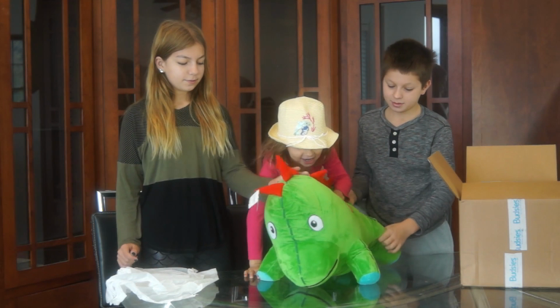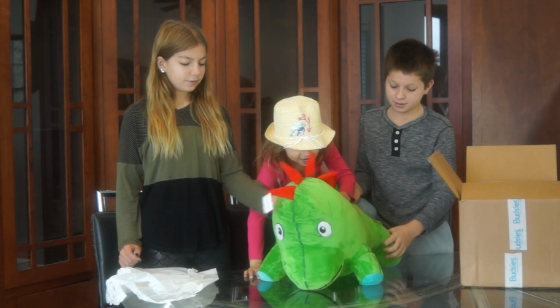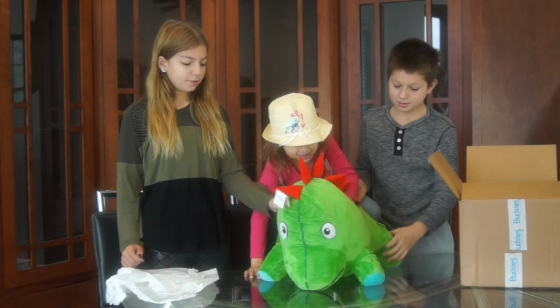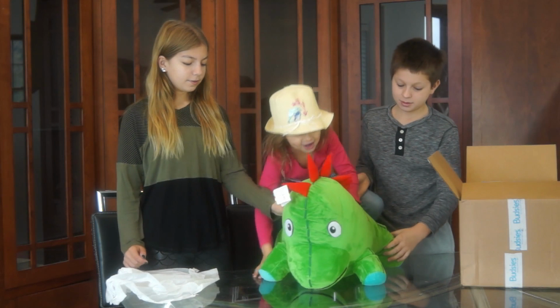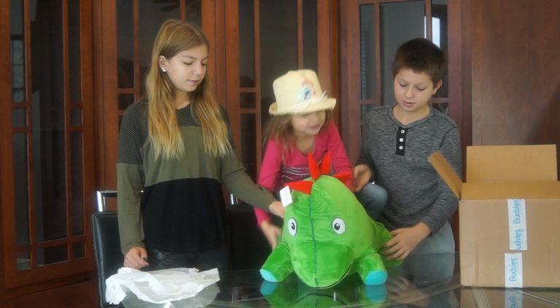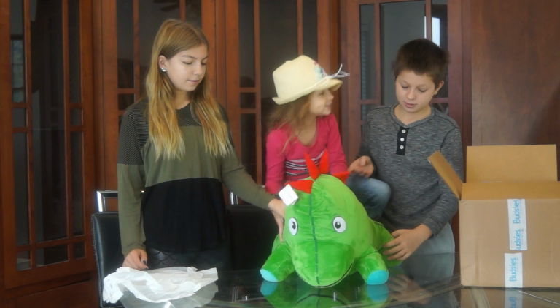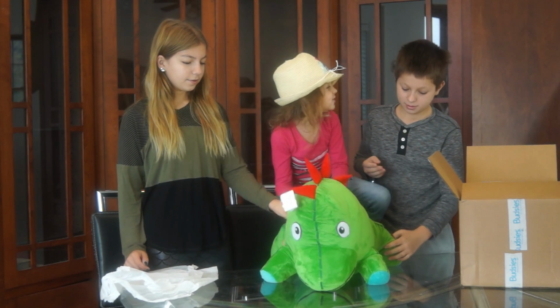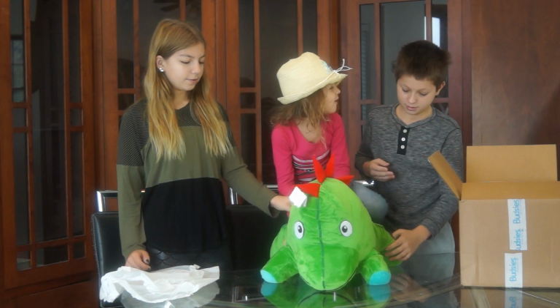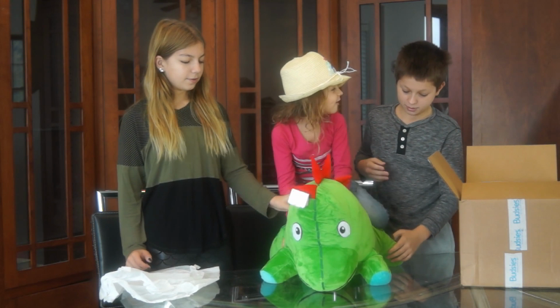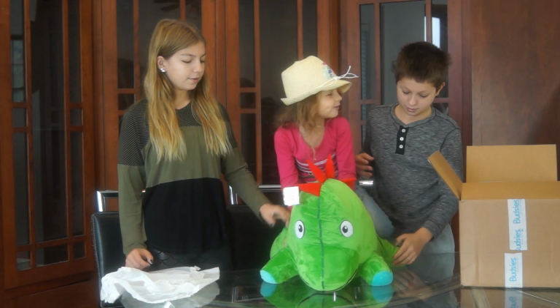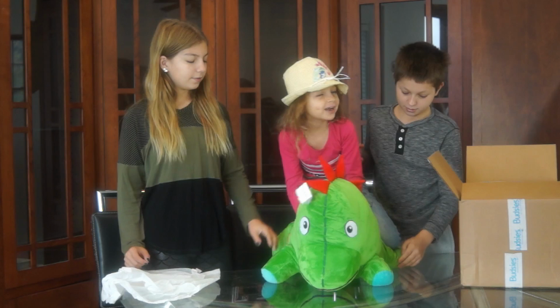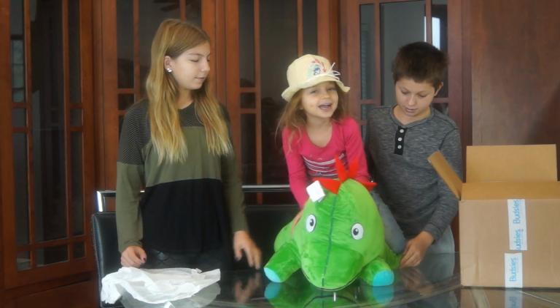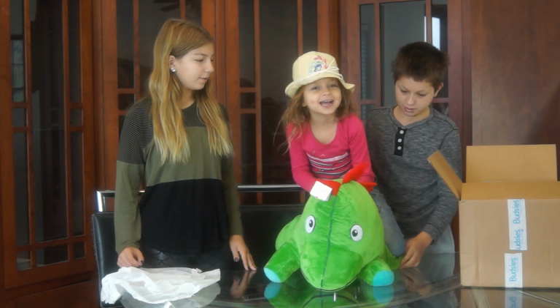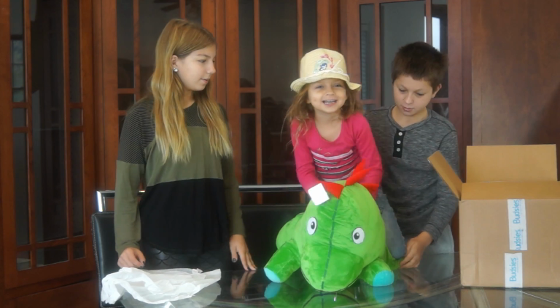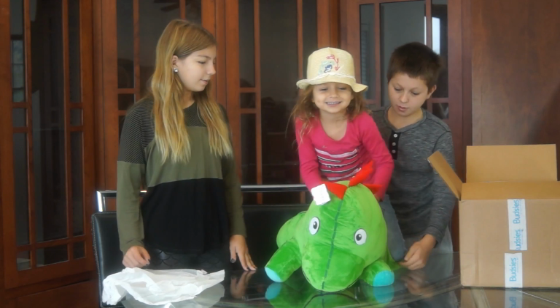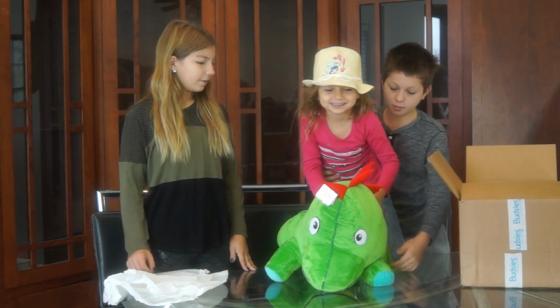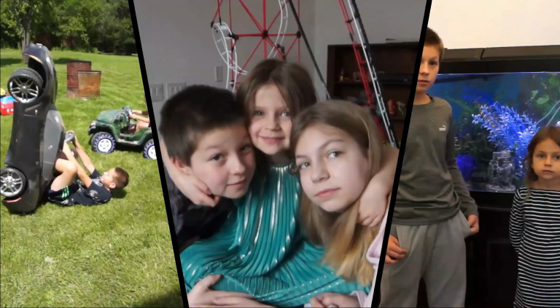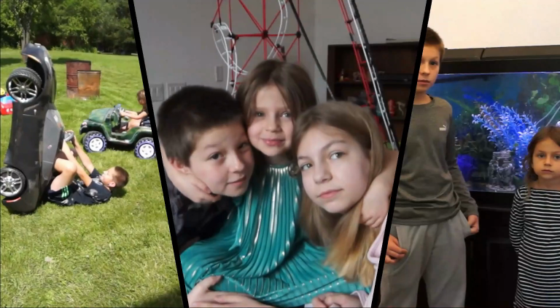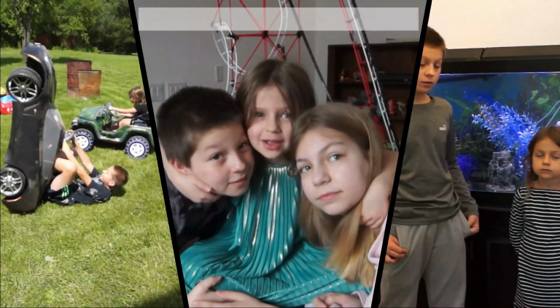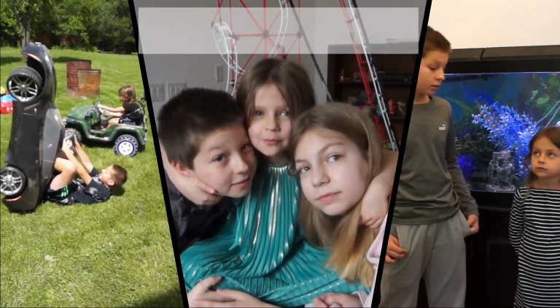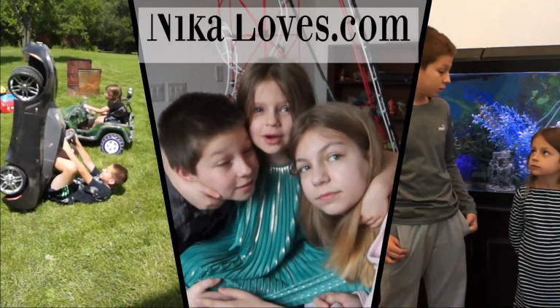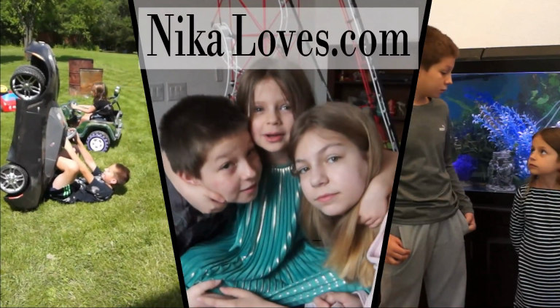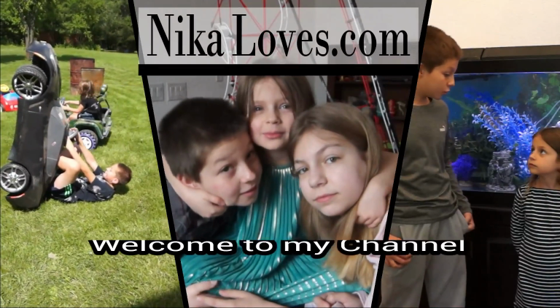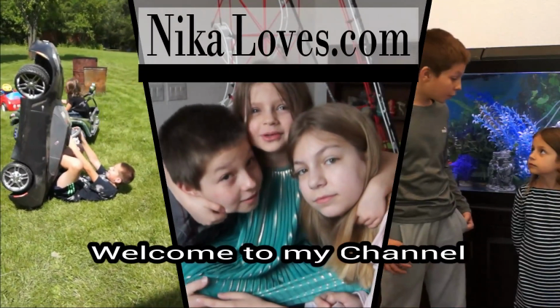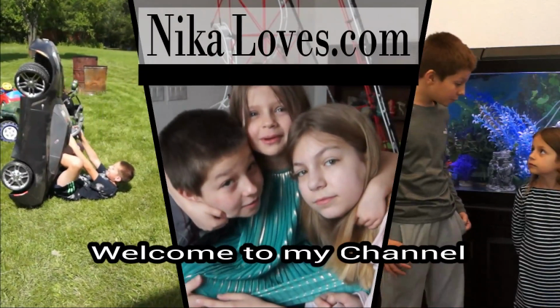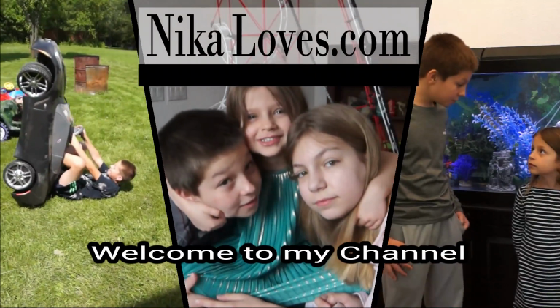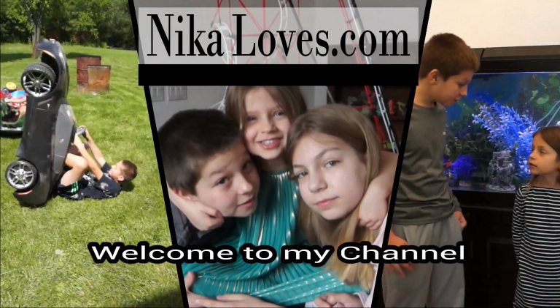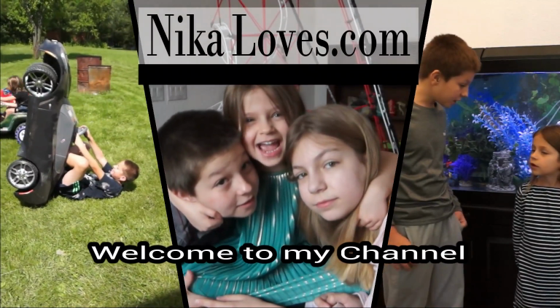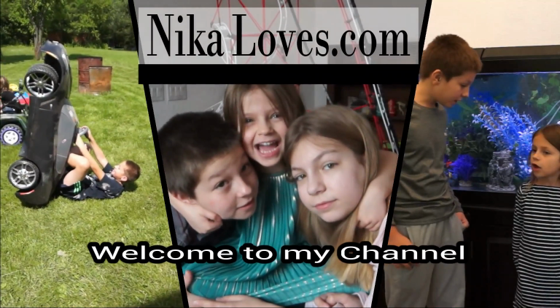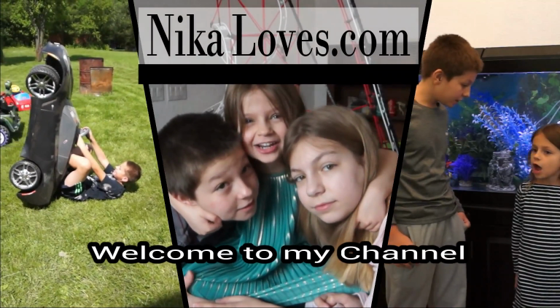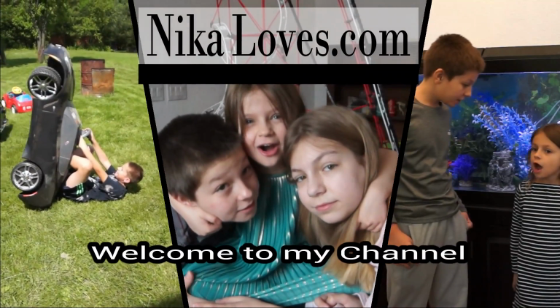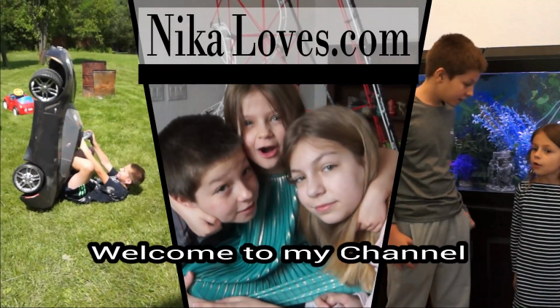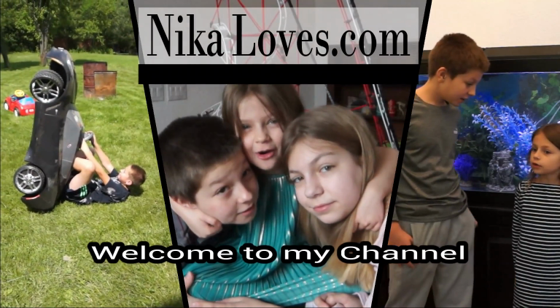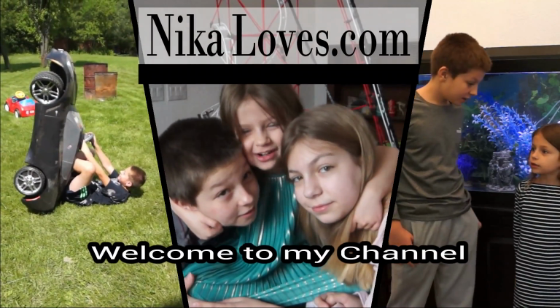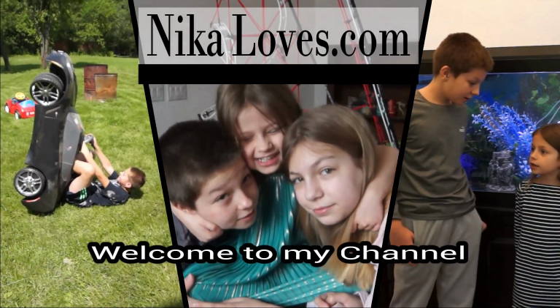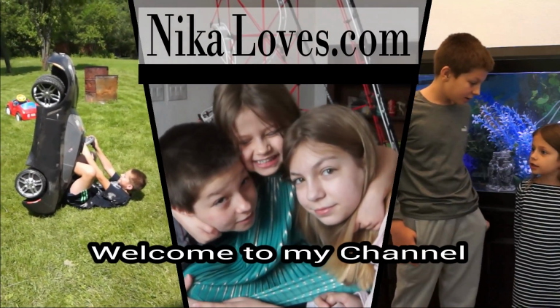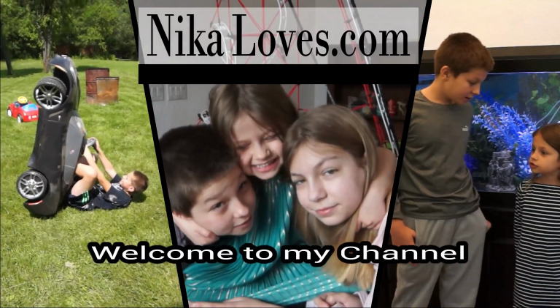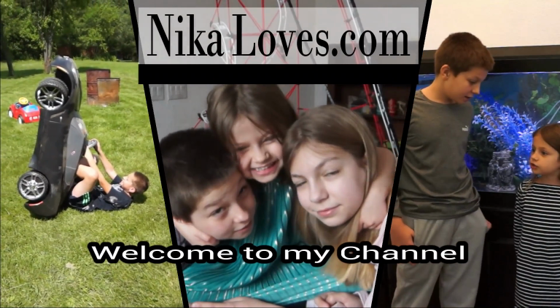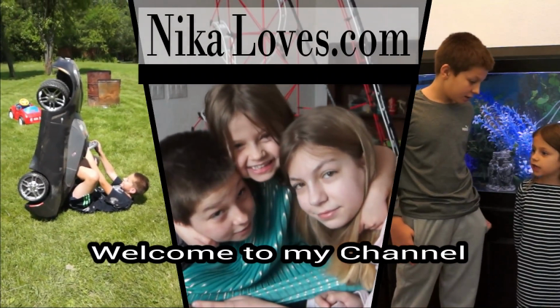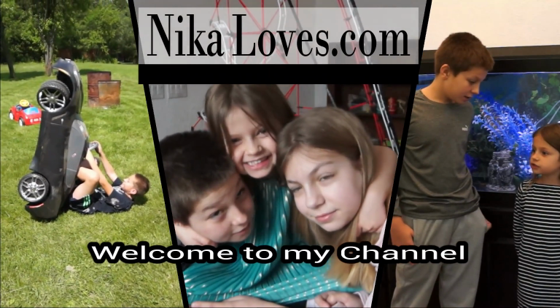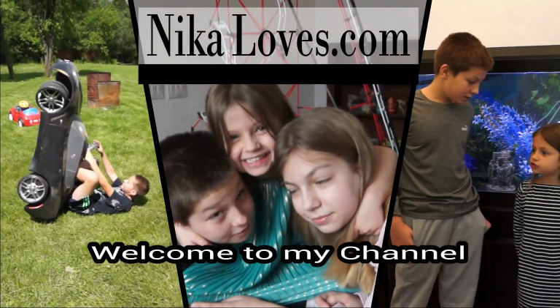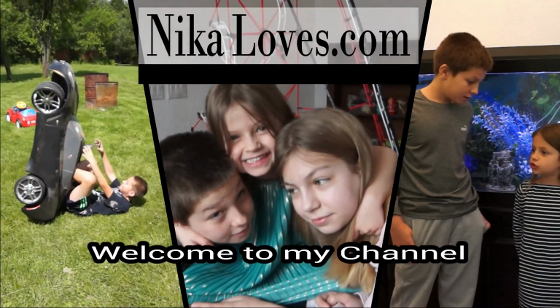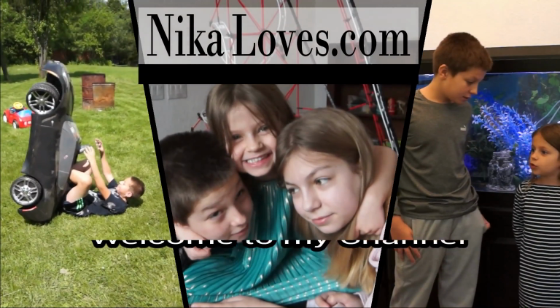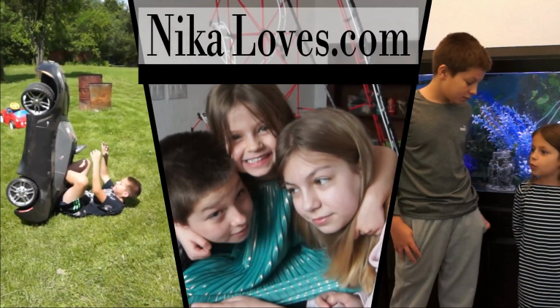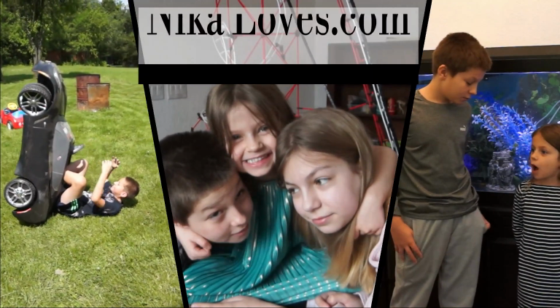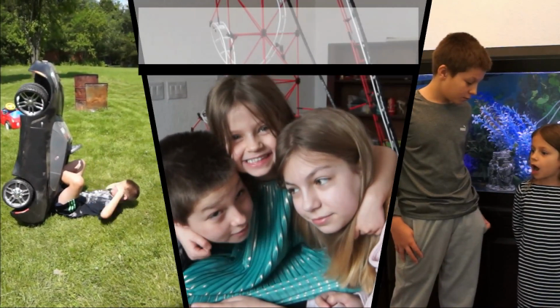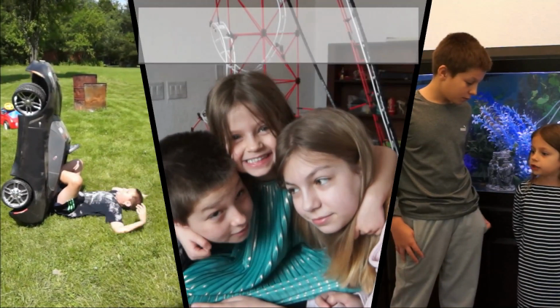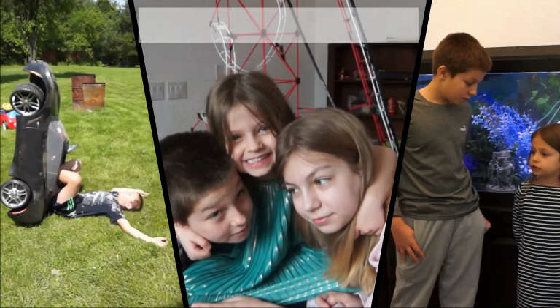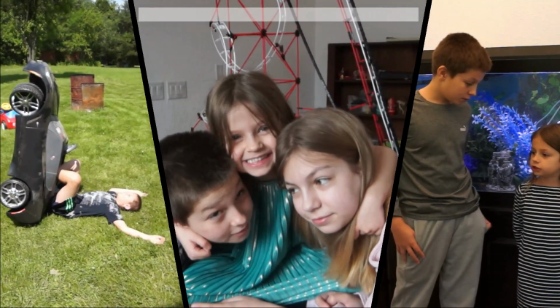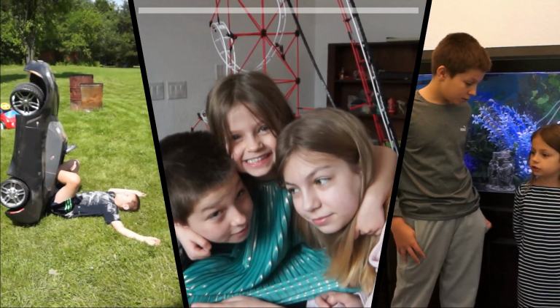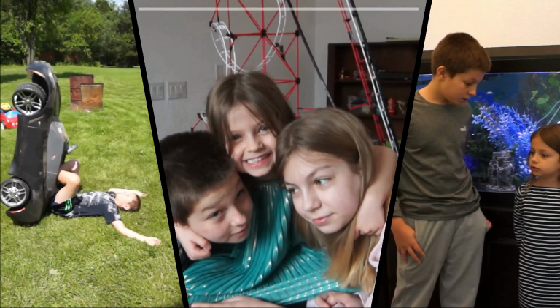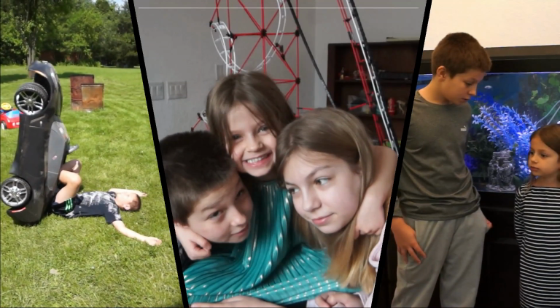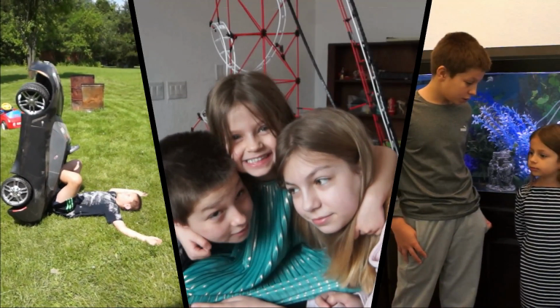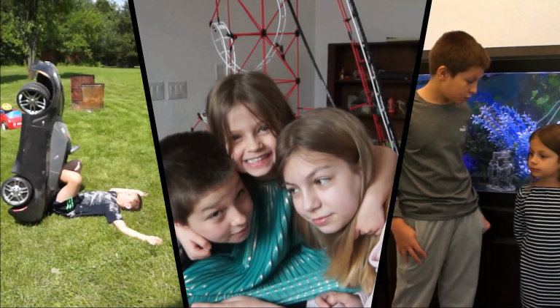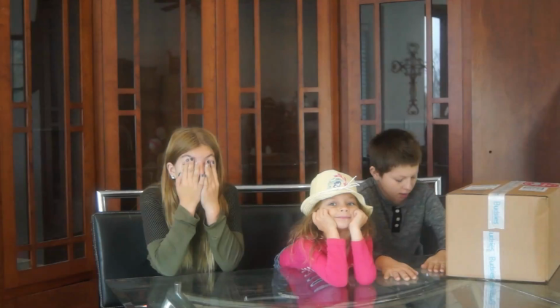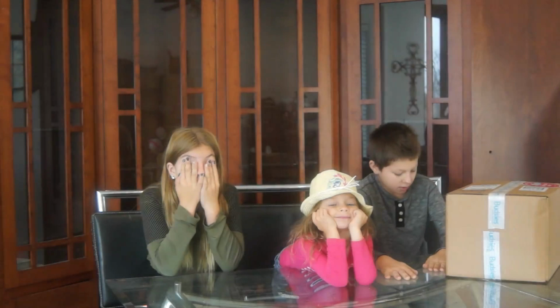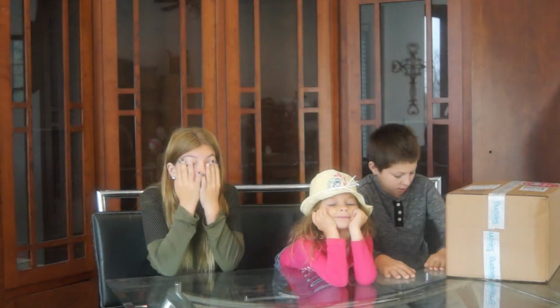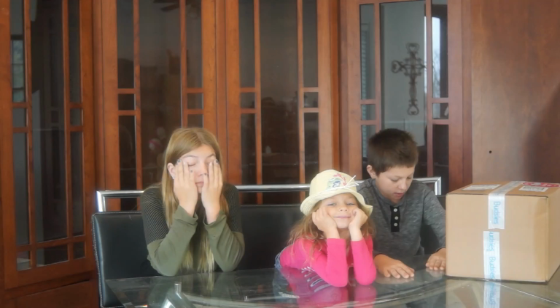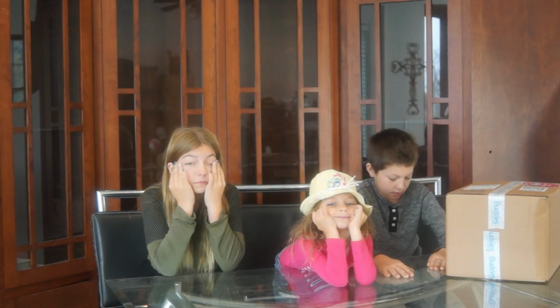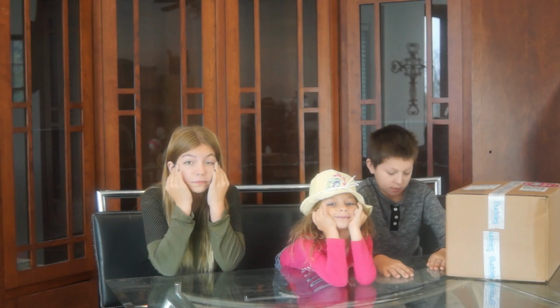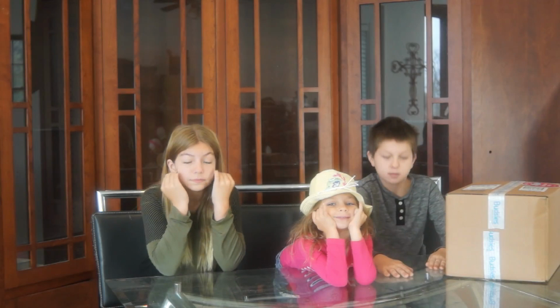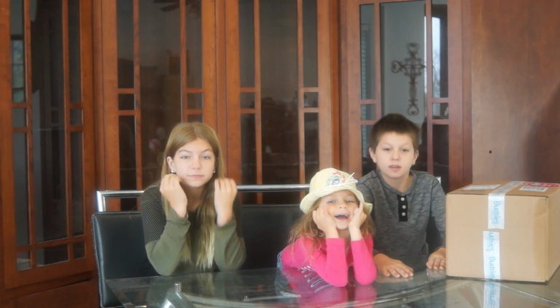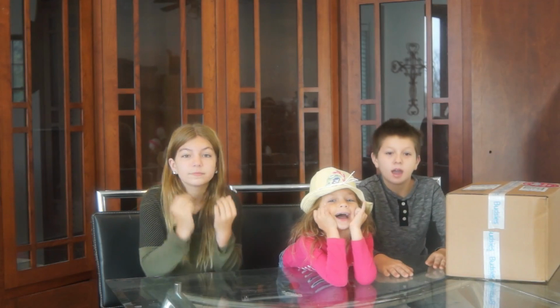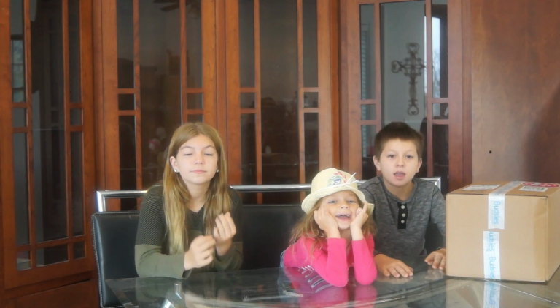It's Jadosaurus! Welcome to my channel! Hey guys! Hi!